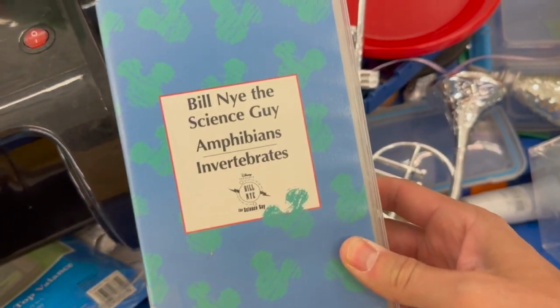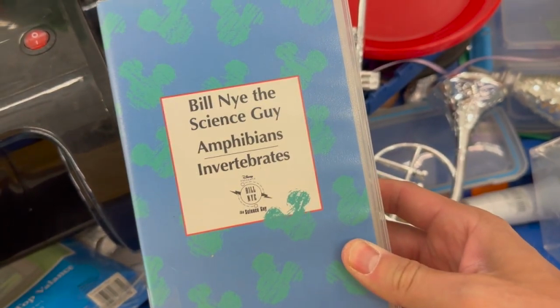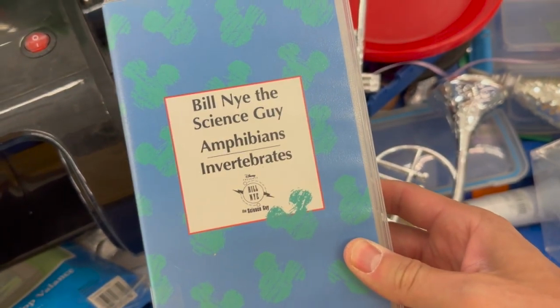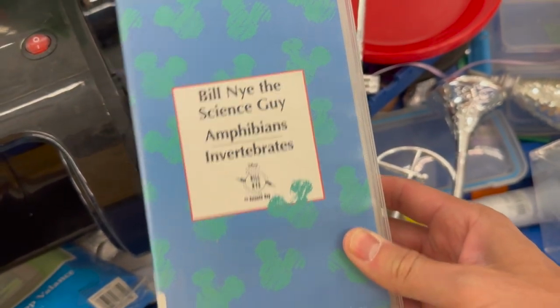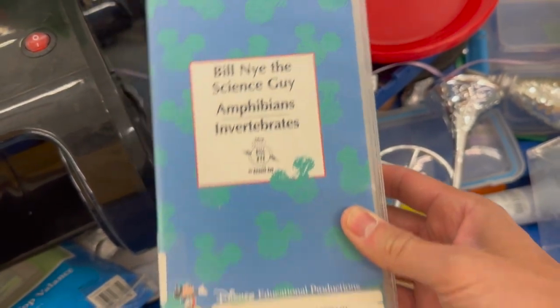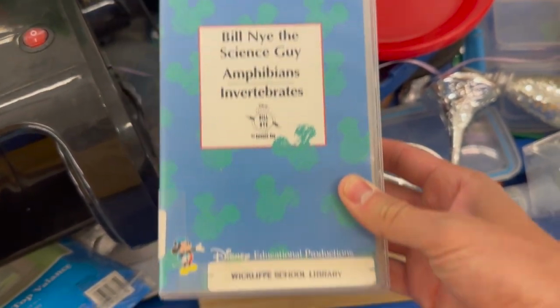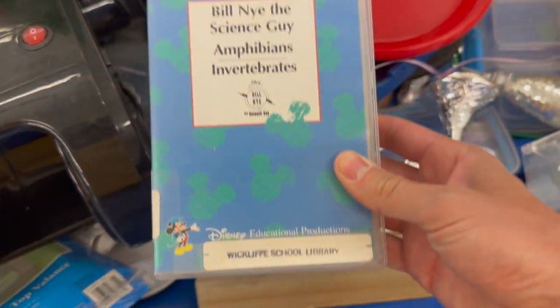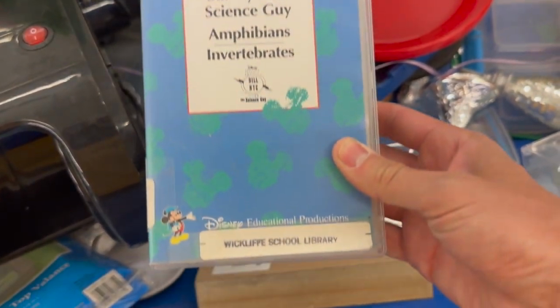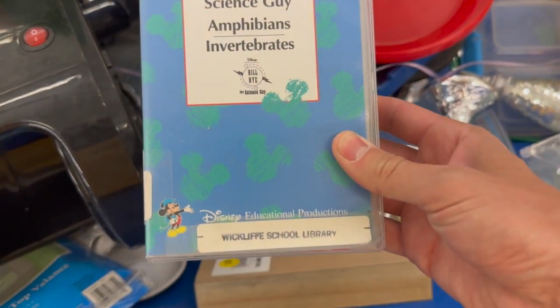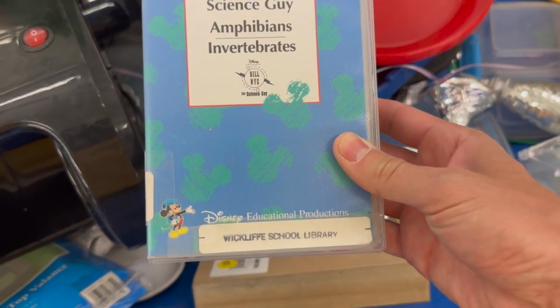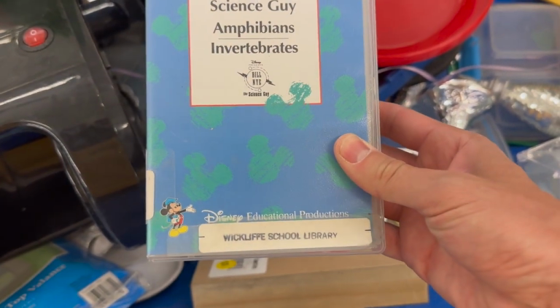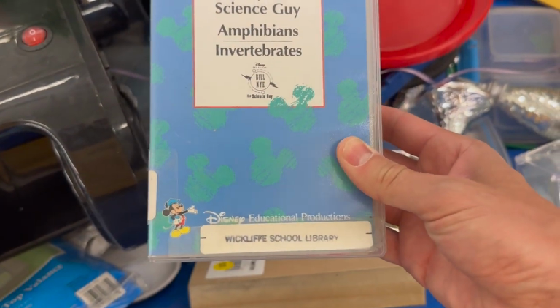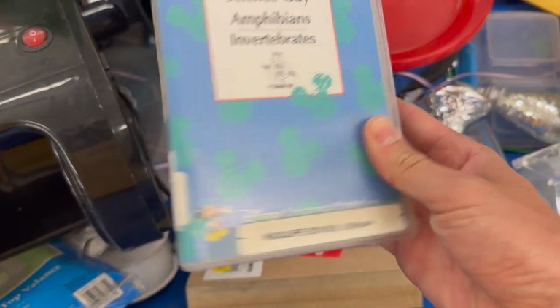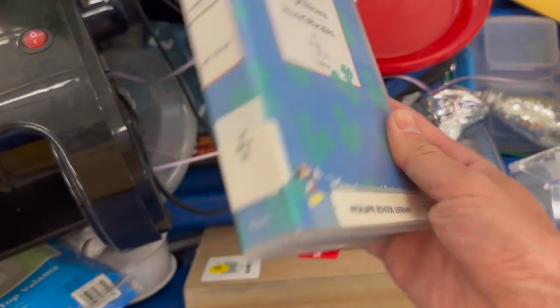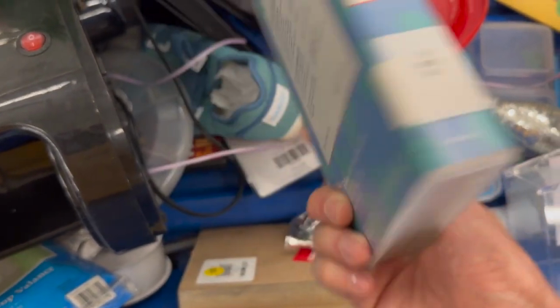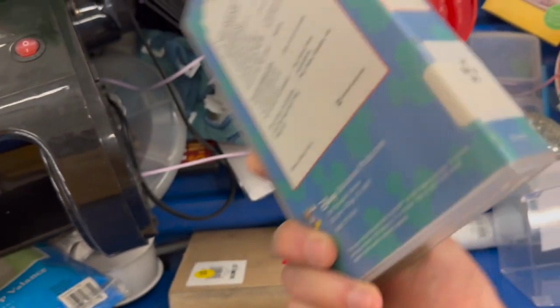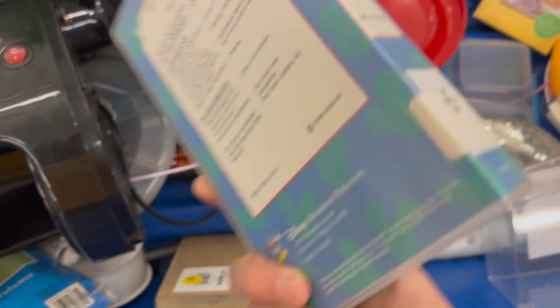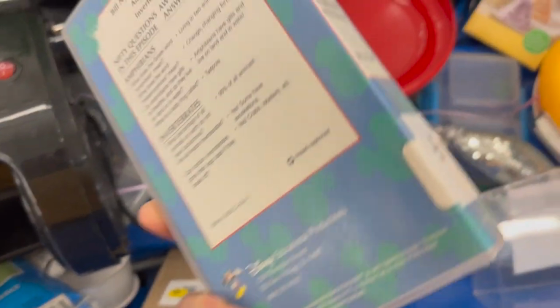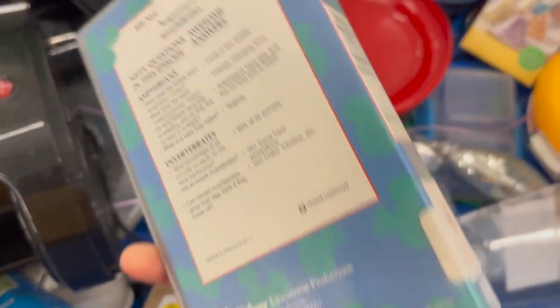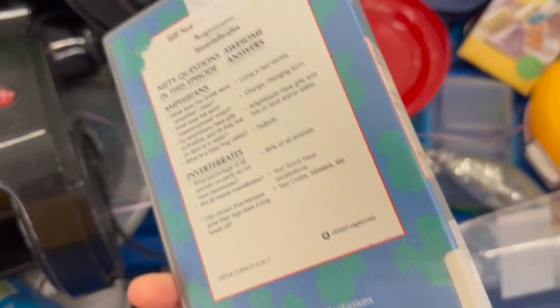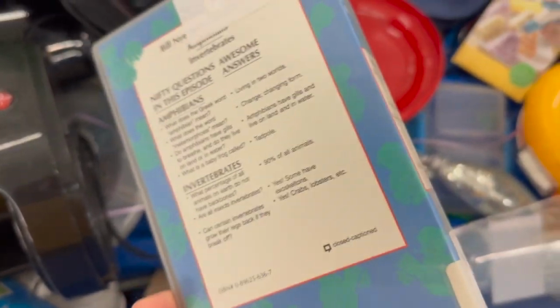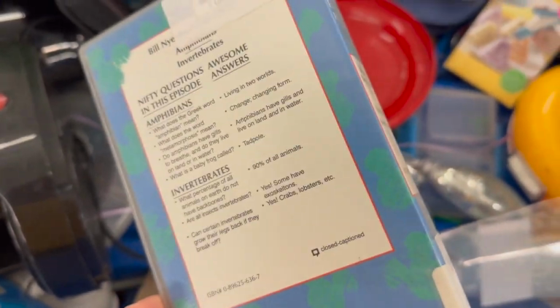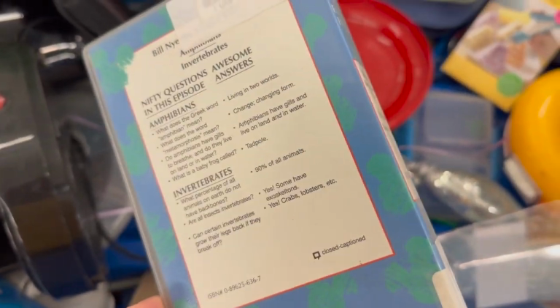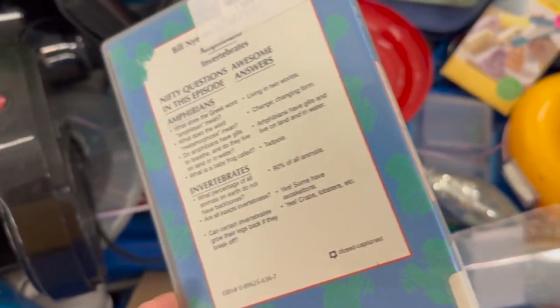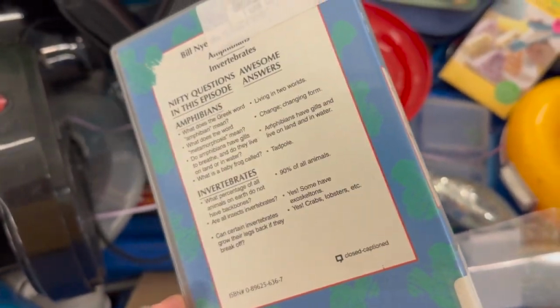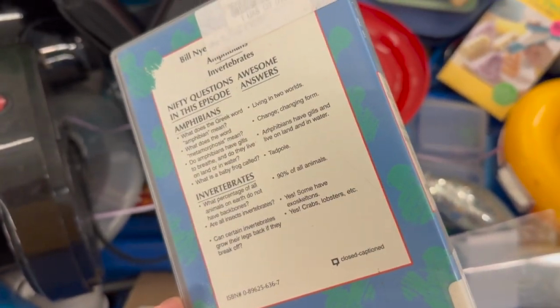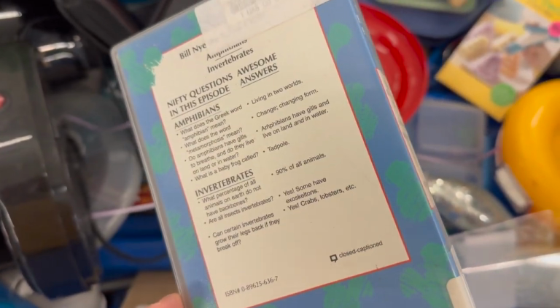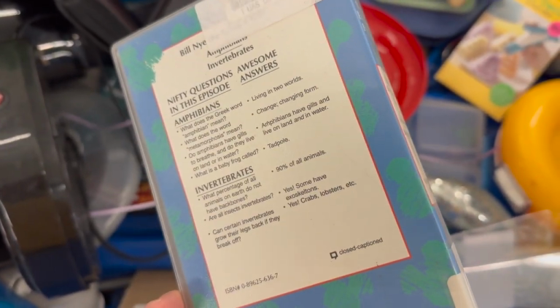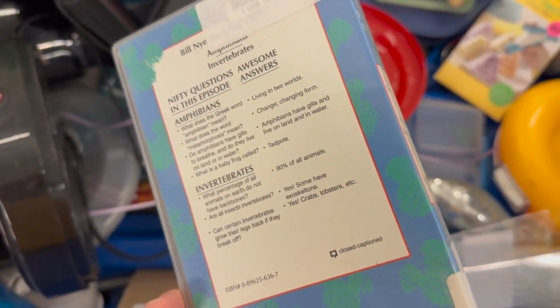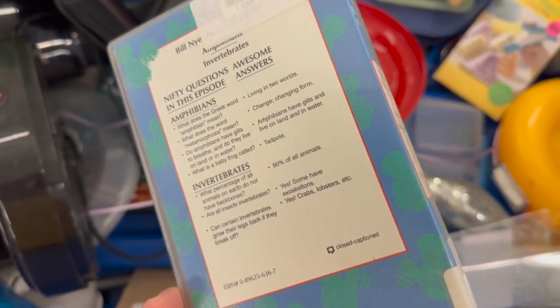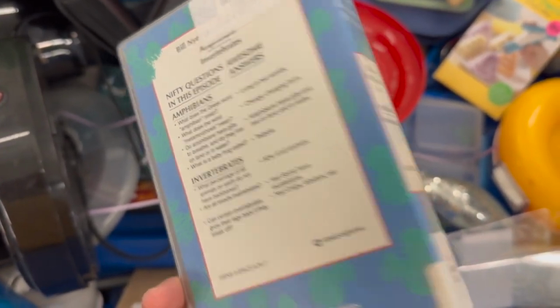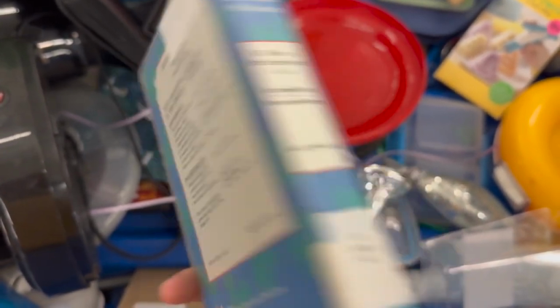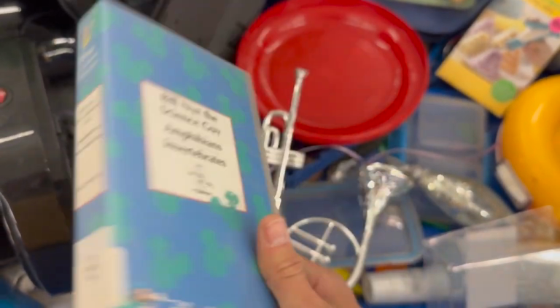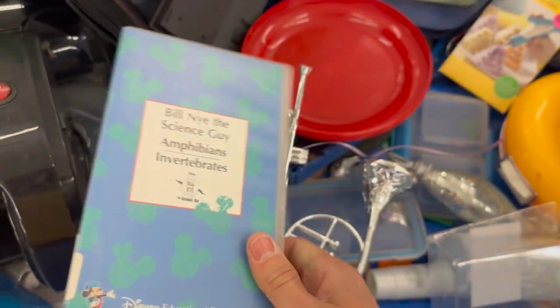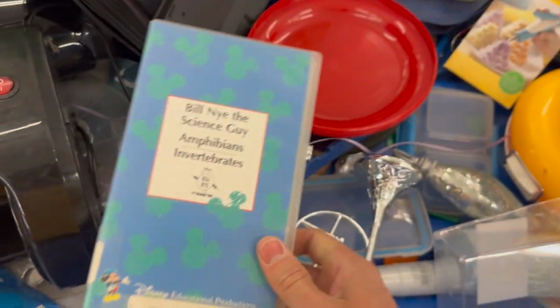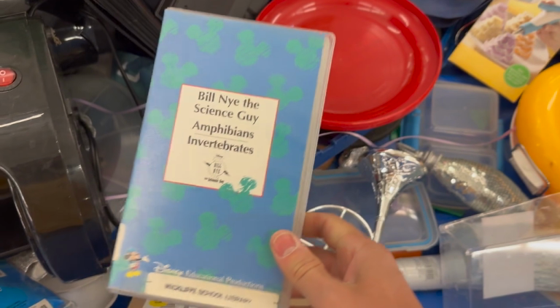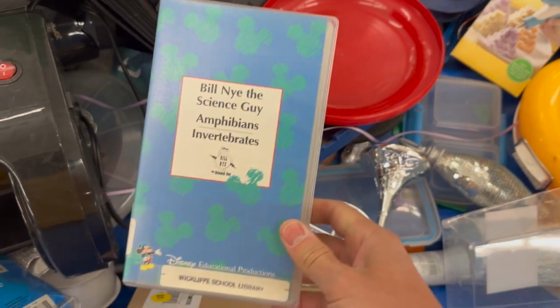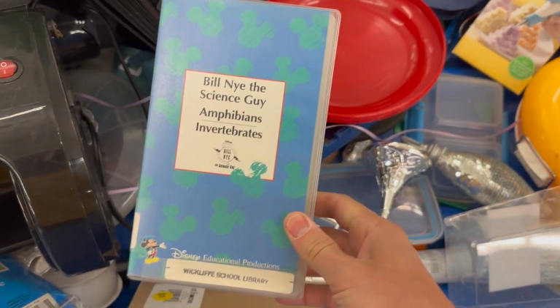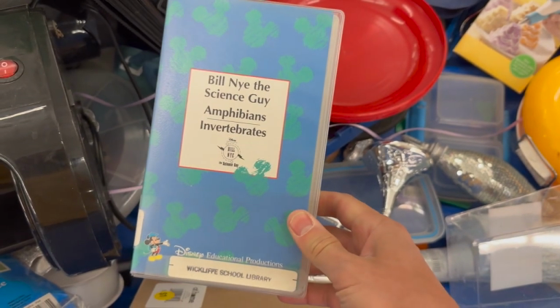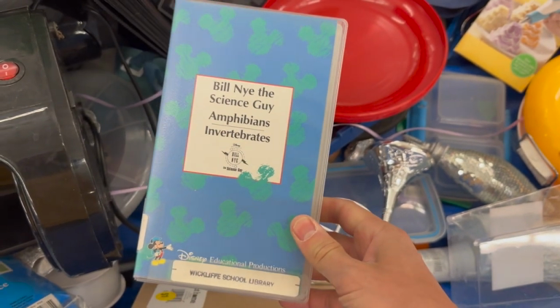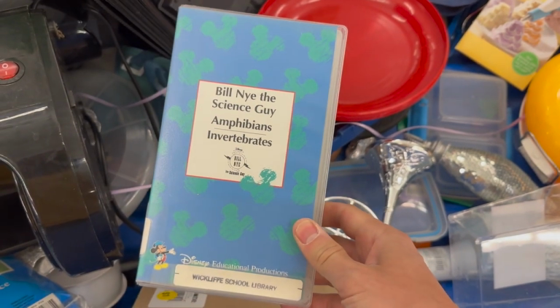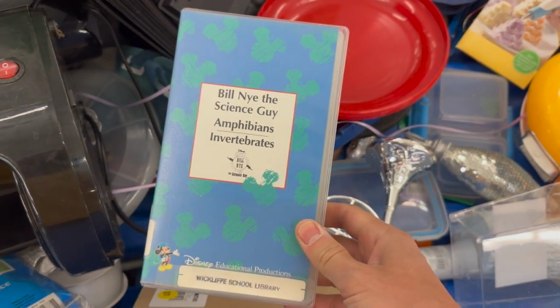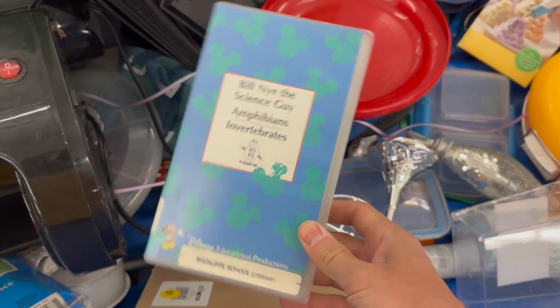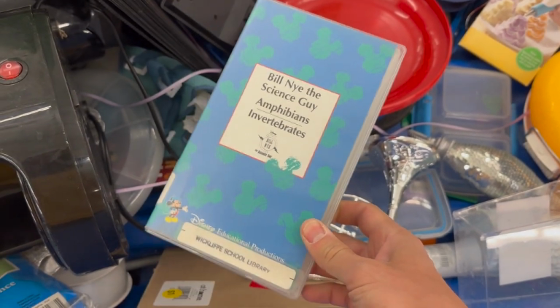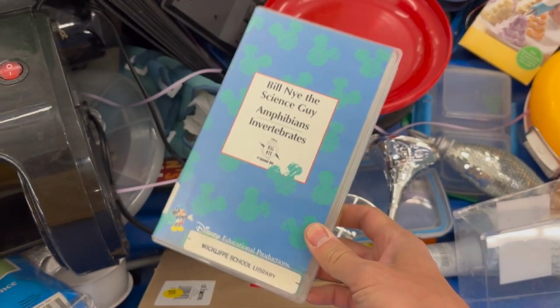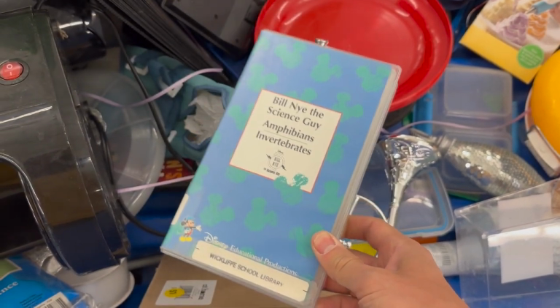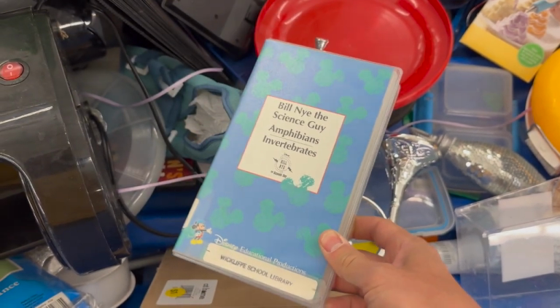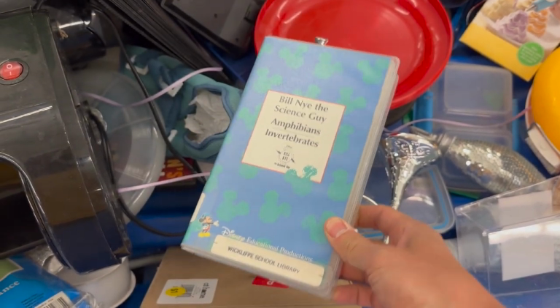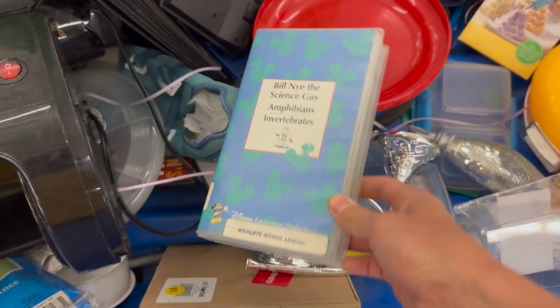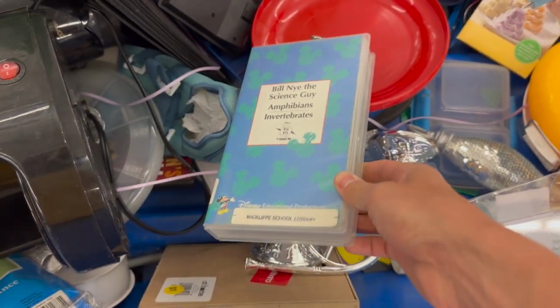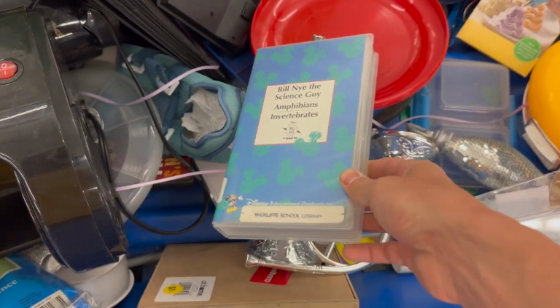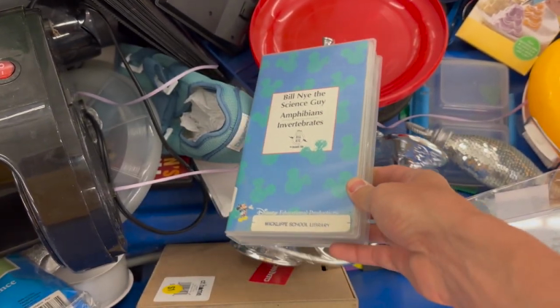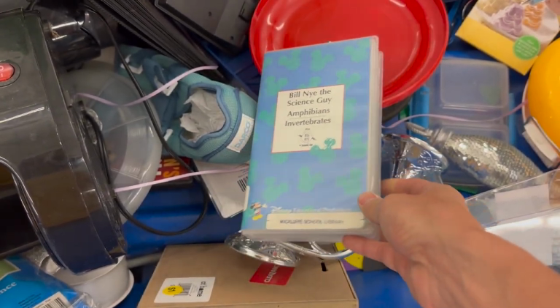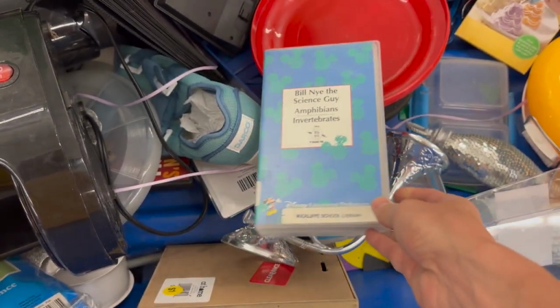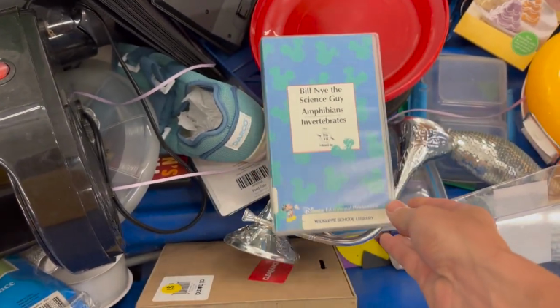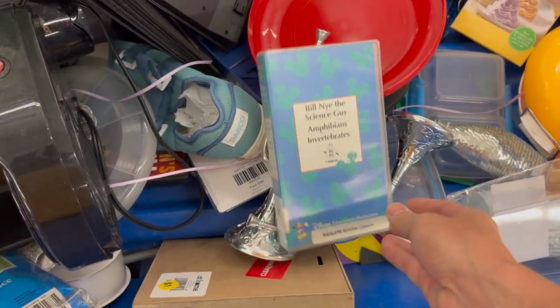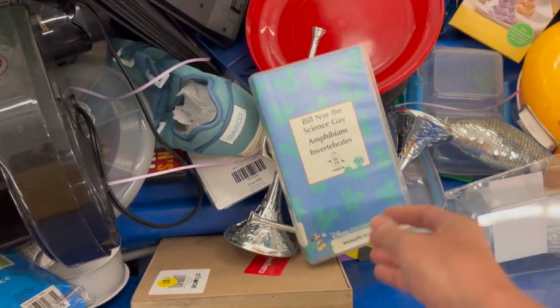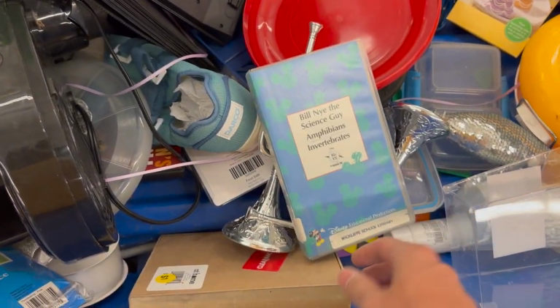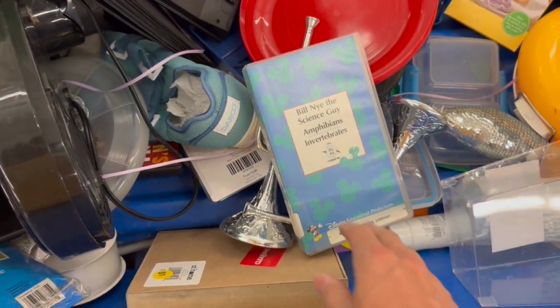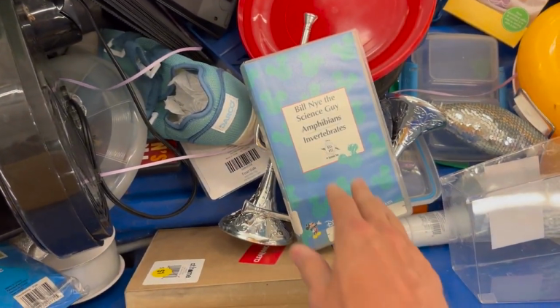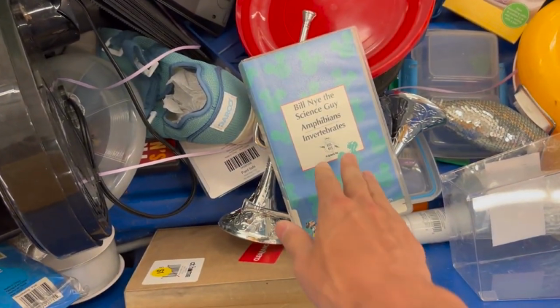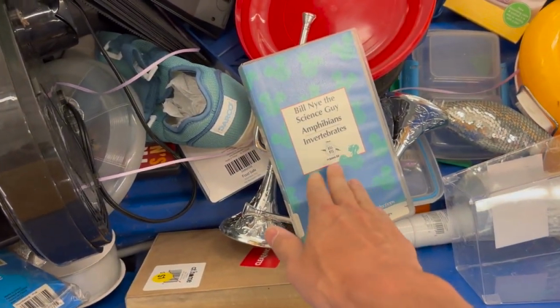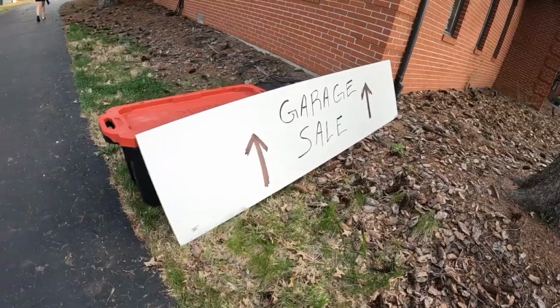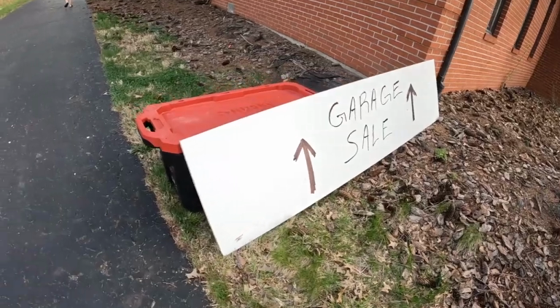Did not pick this guy up, but super nostalgic for me — Bill Nye the Science Guy. Left that guy behind. On to some yard sales.